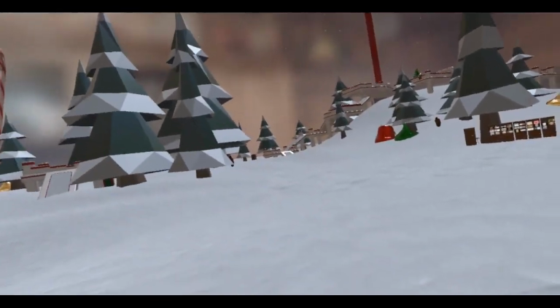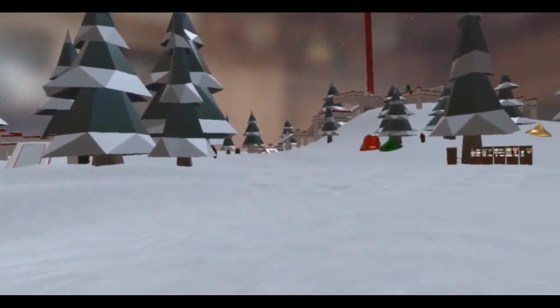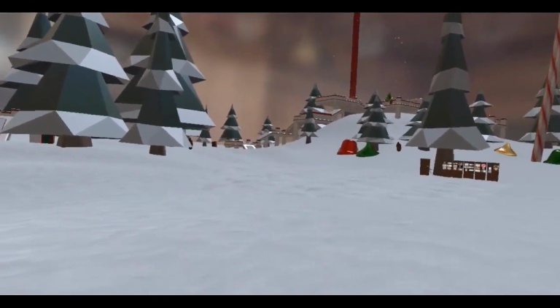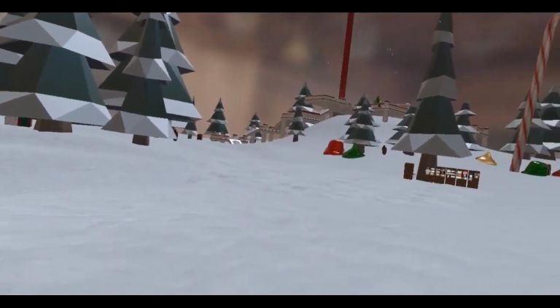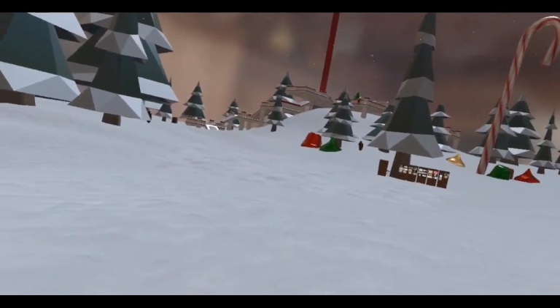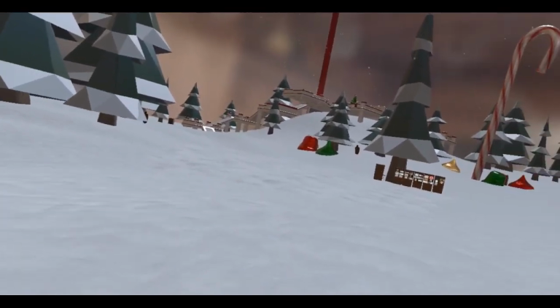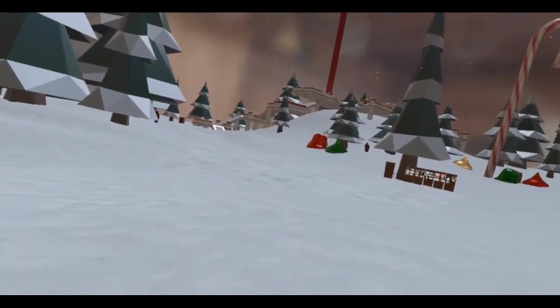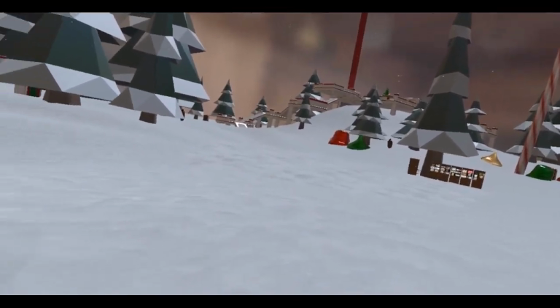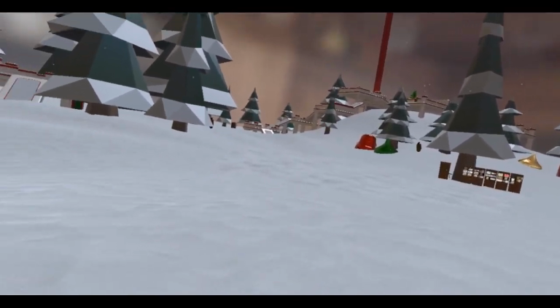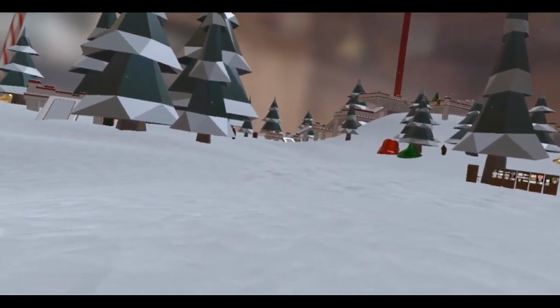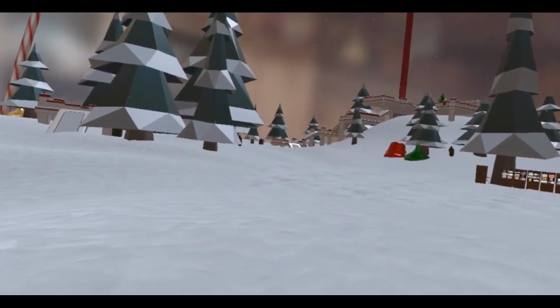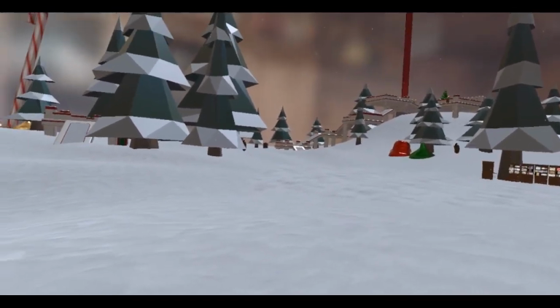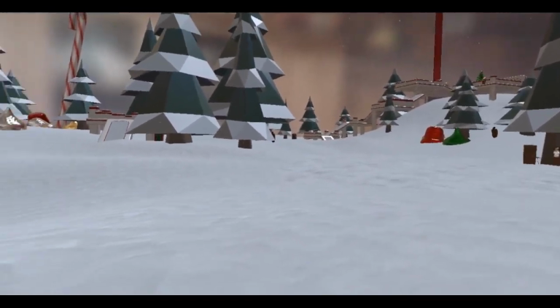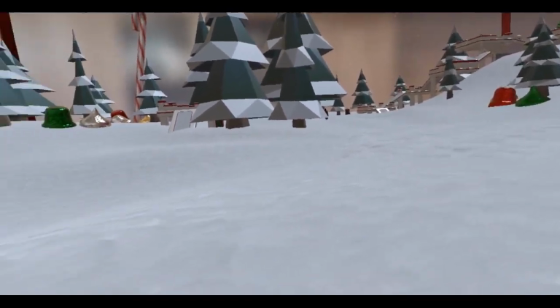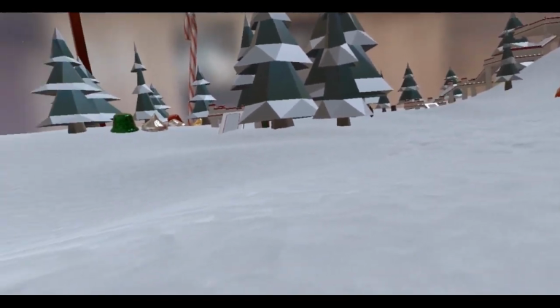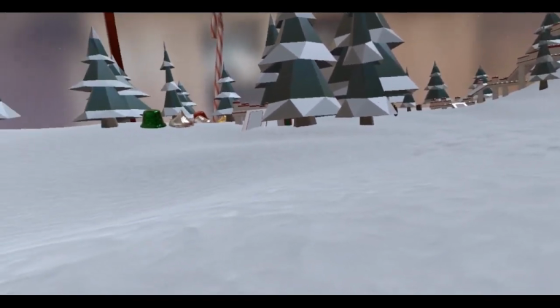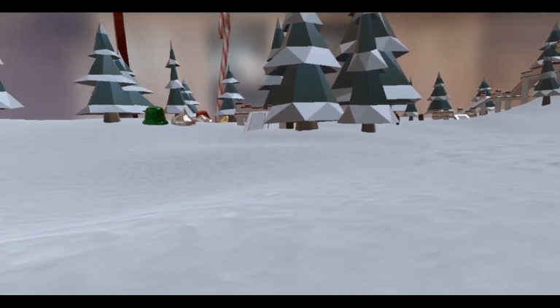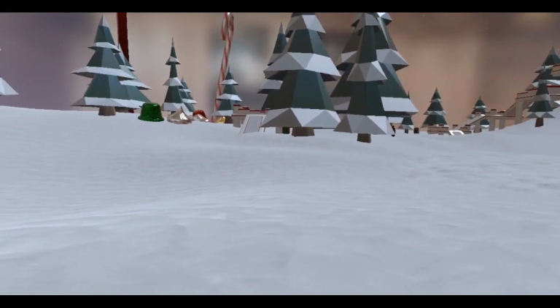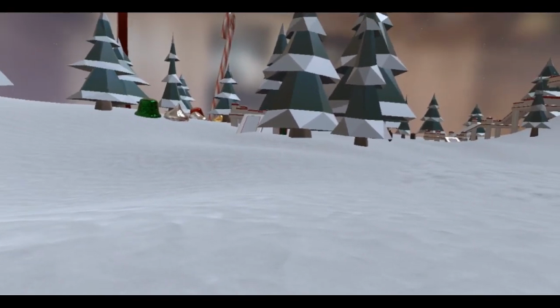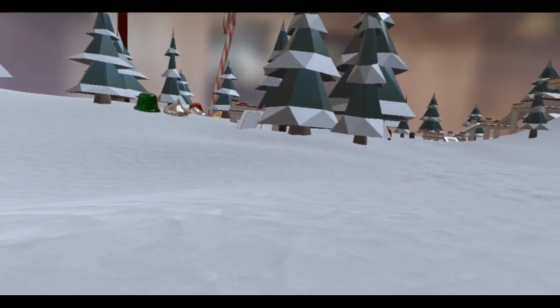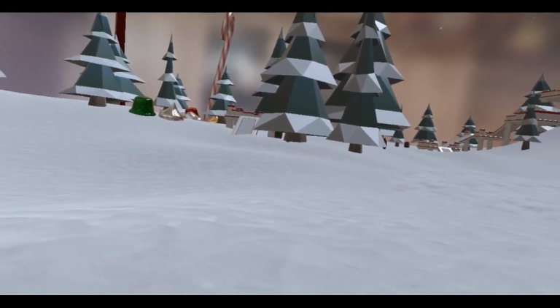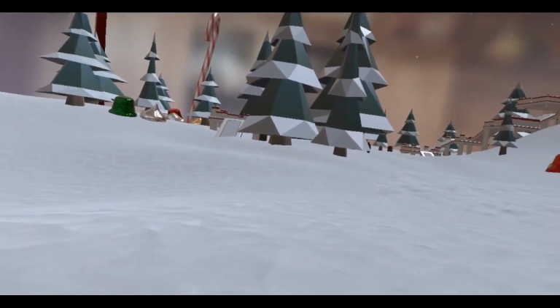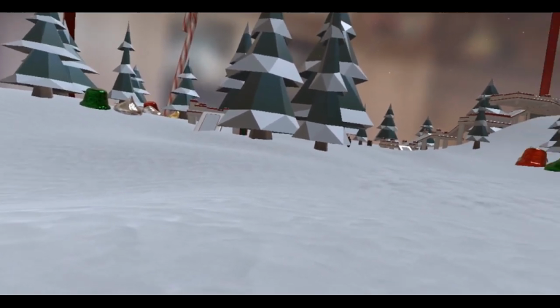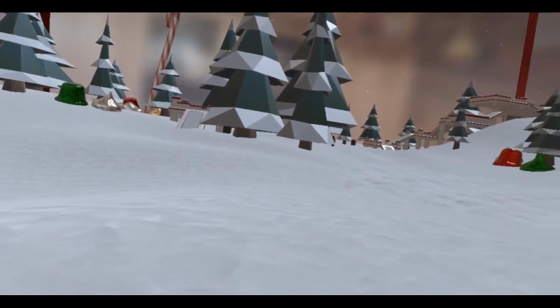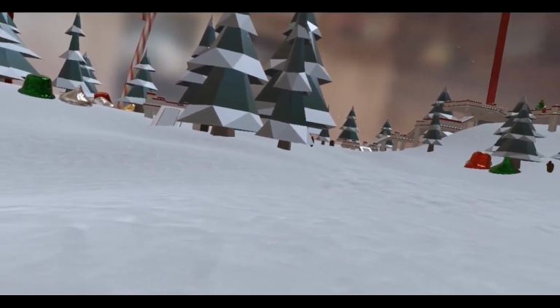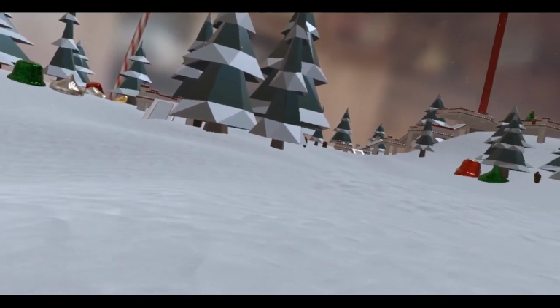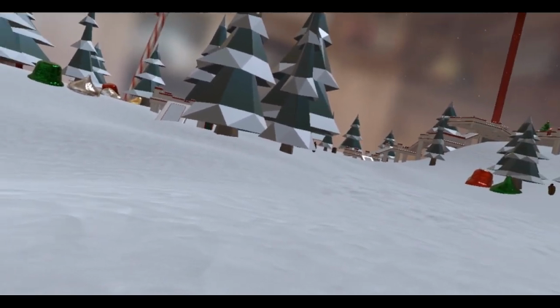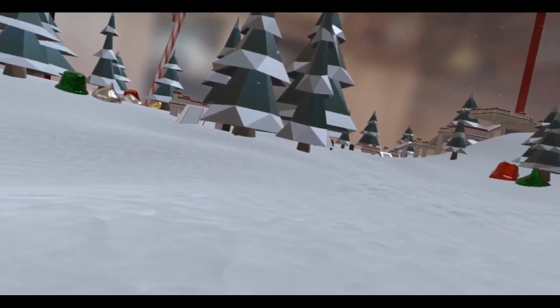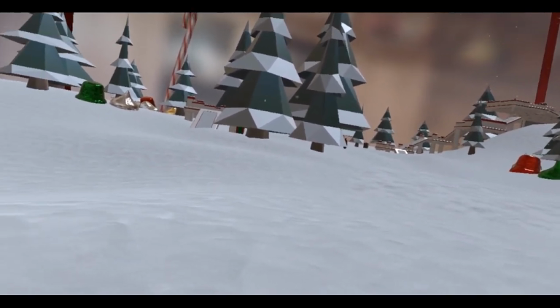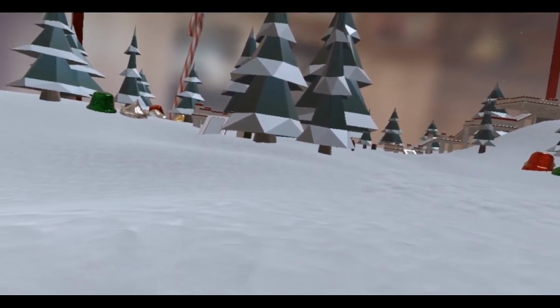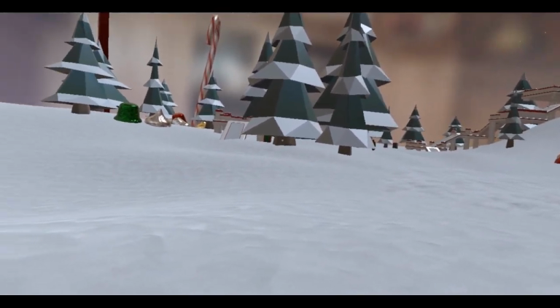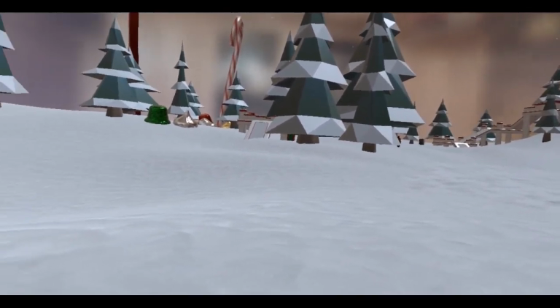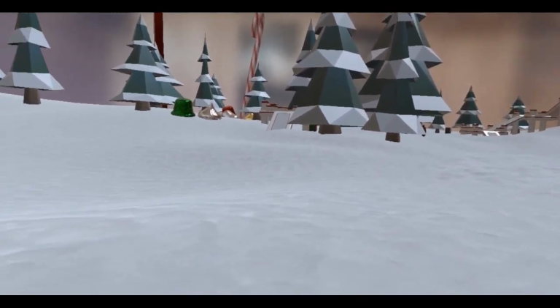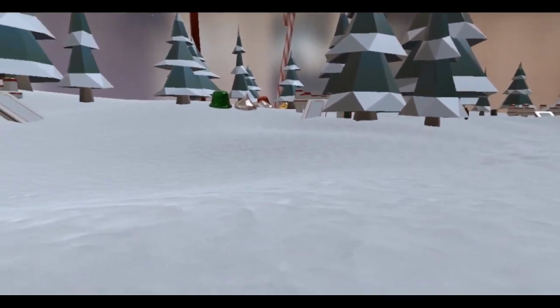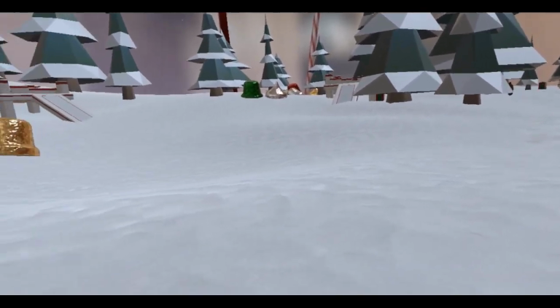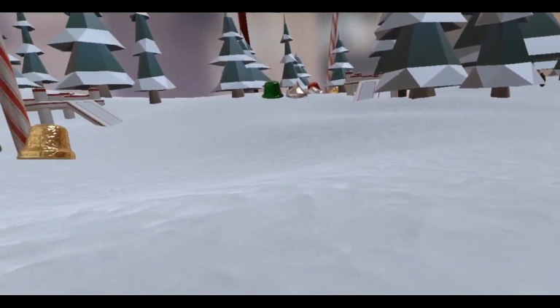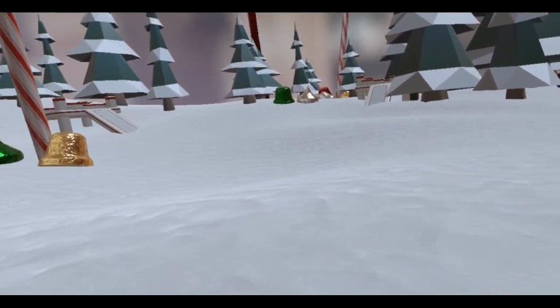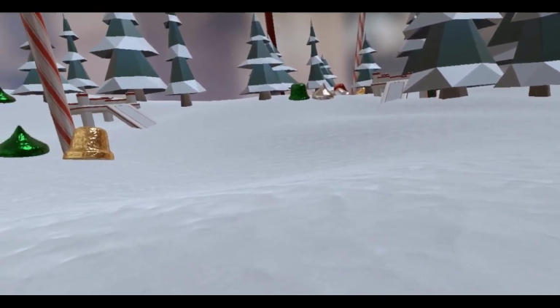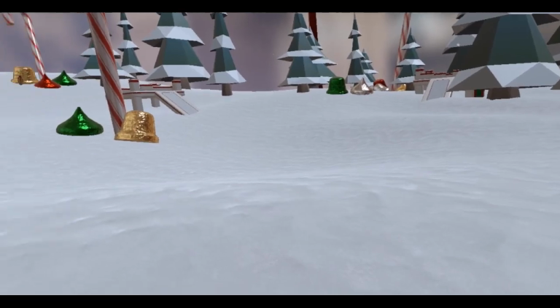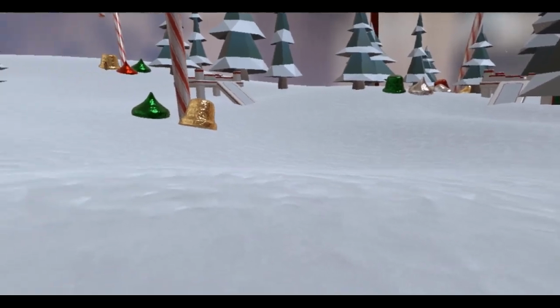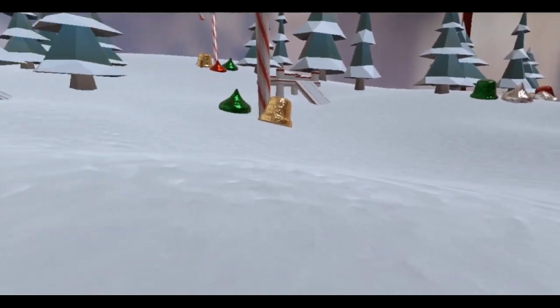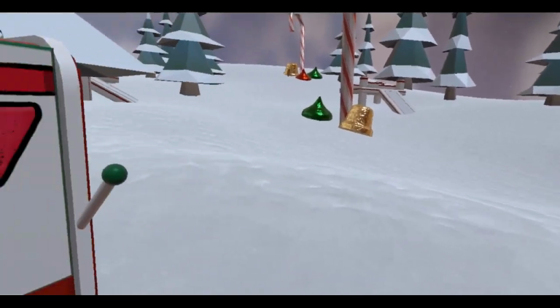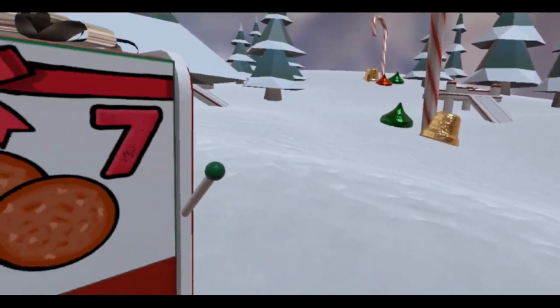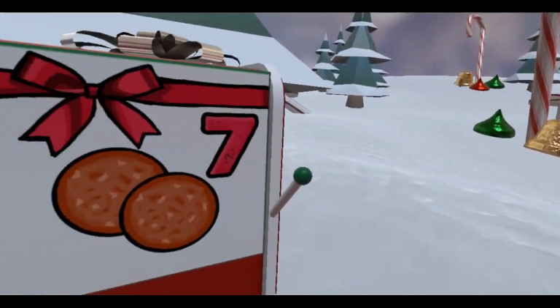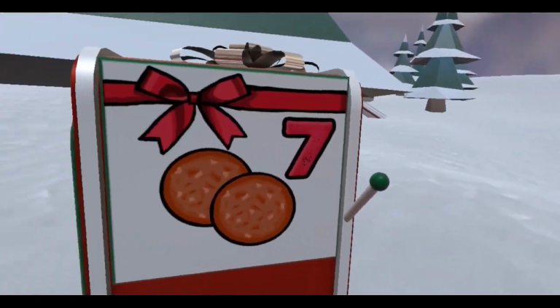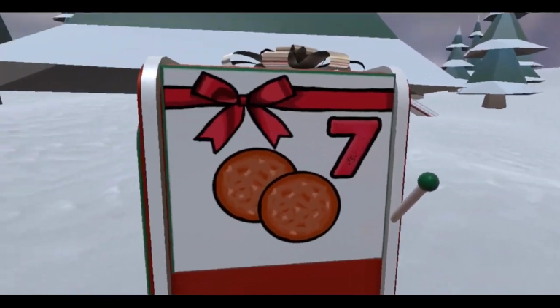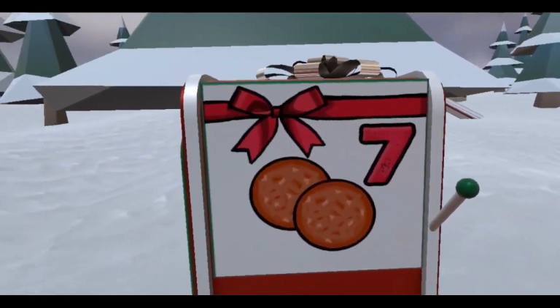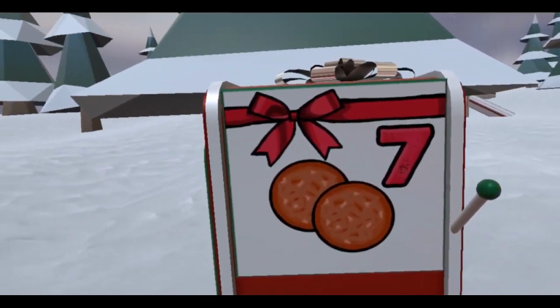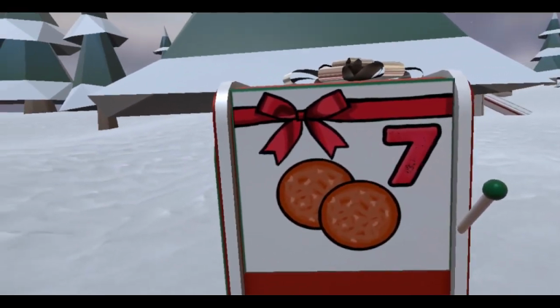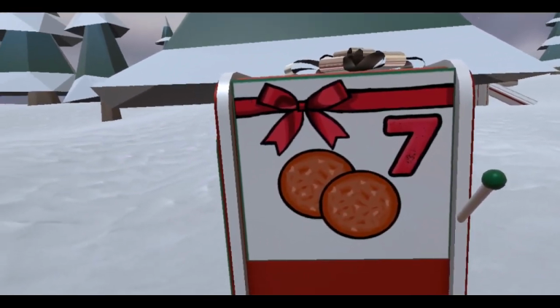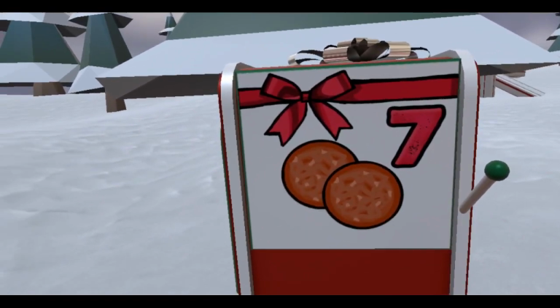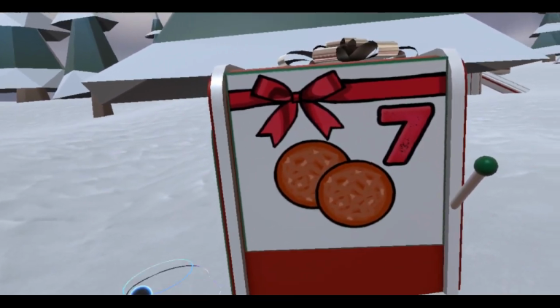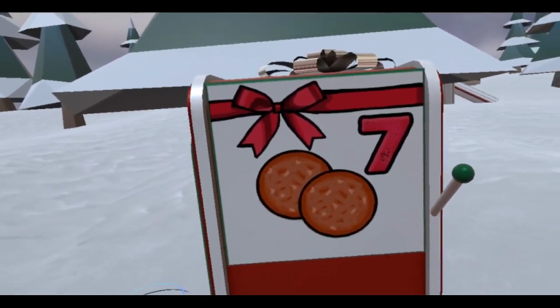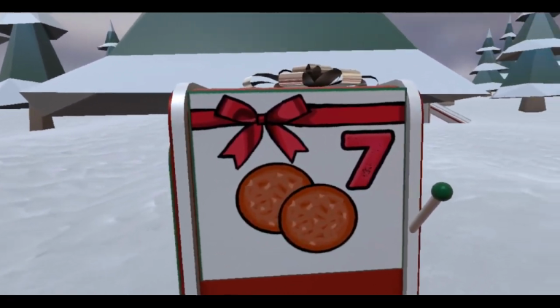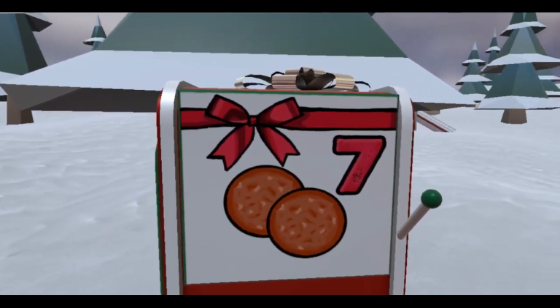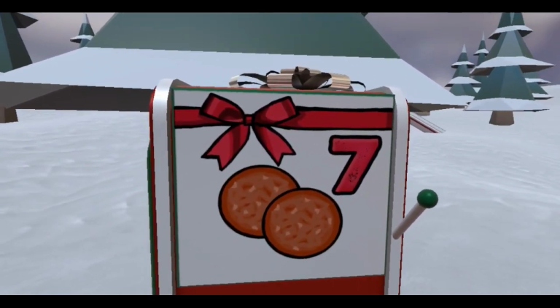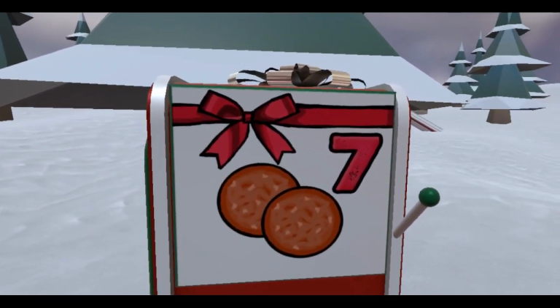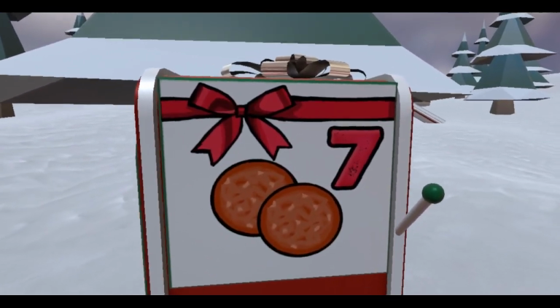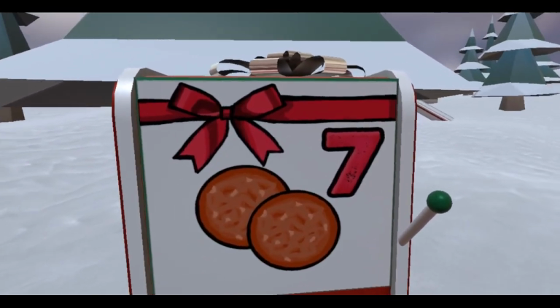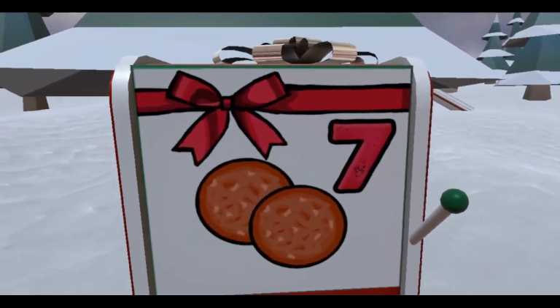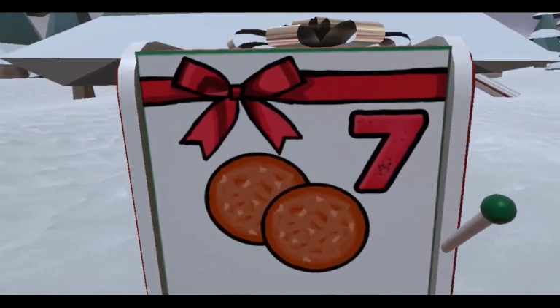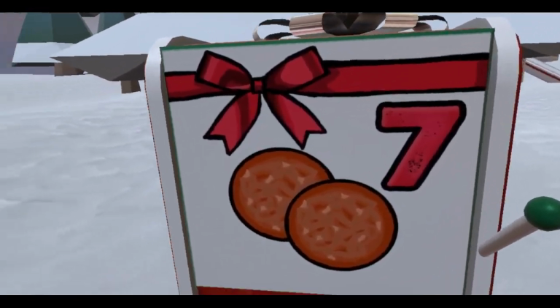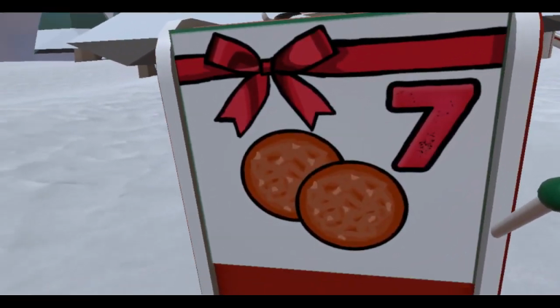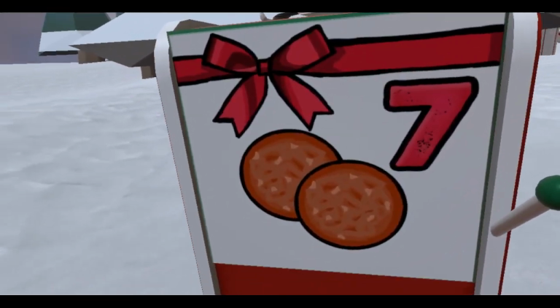Alrighty then, seventh day of December. Guess what time it is — it is time for the seventh advent box.